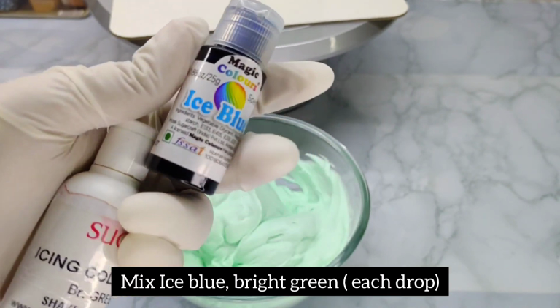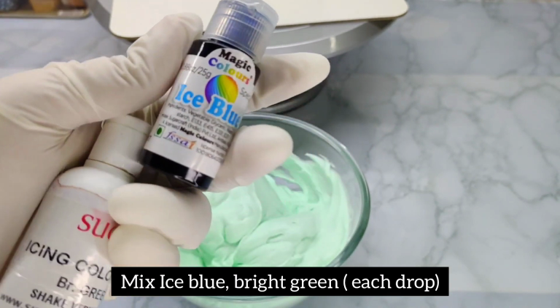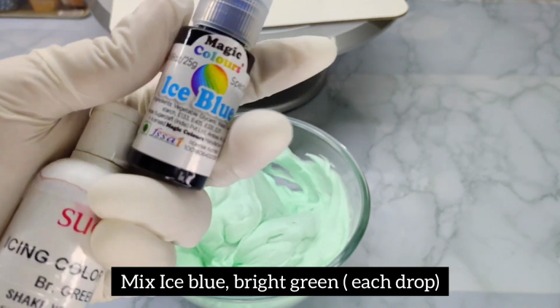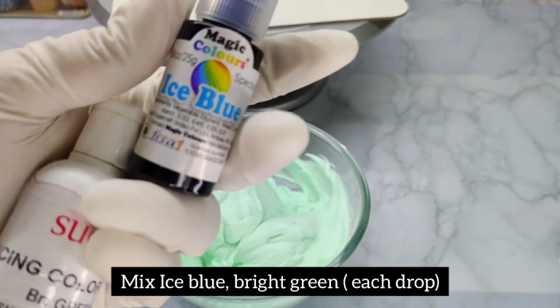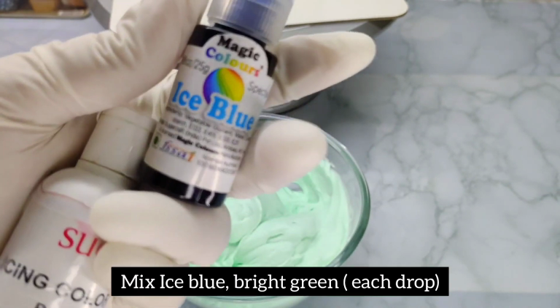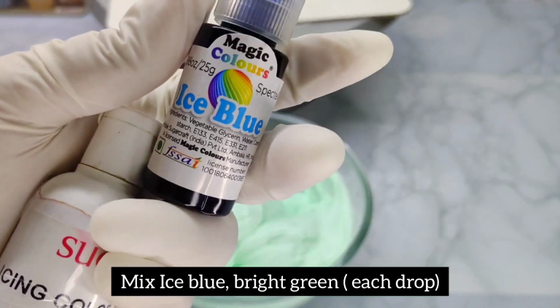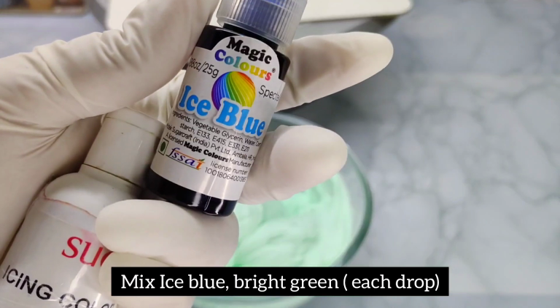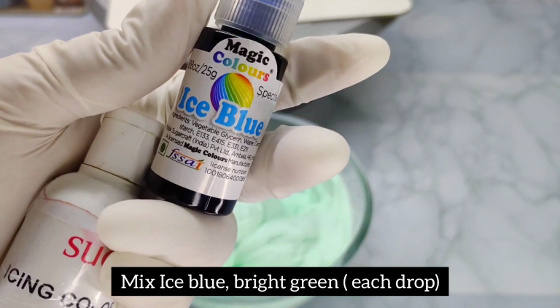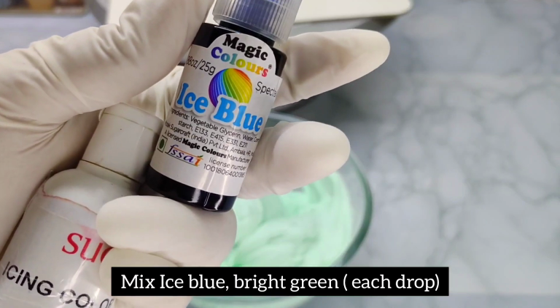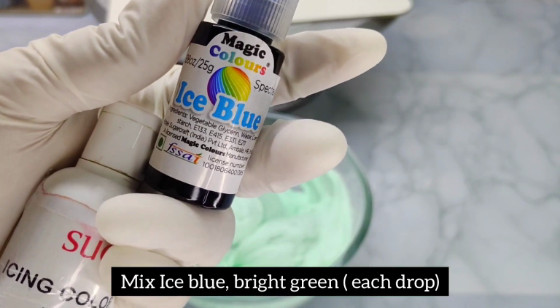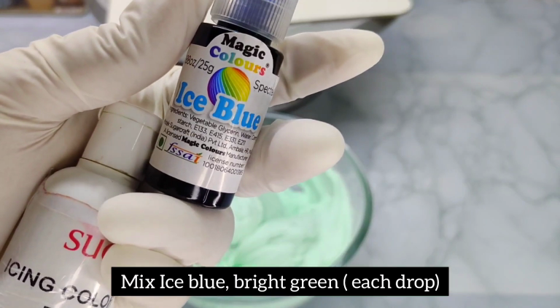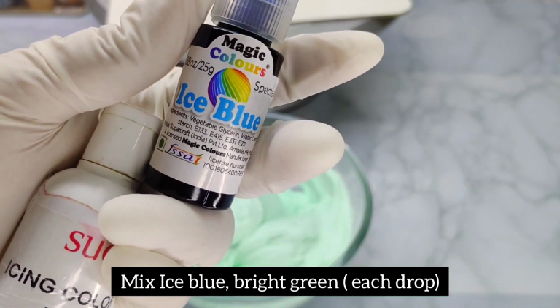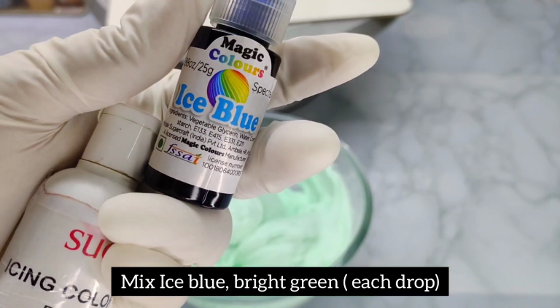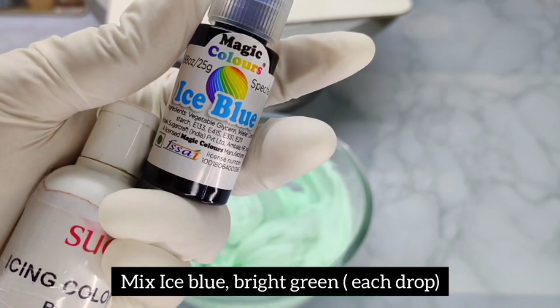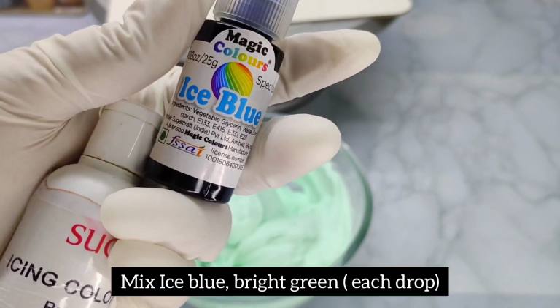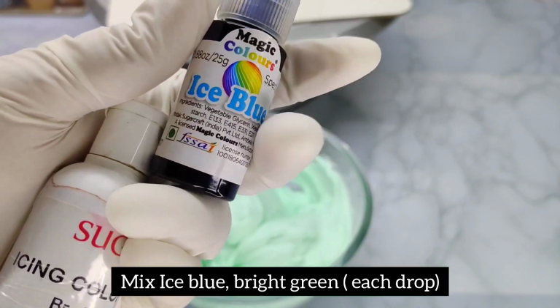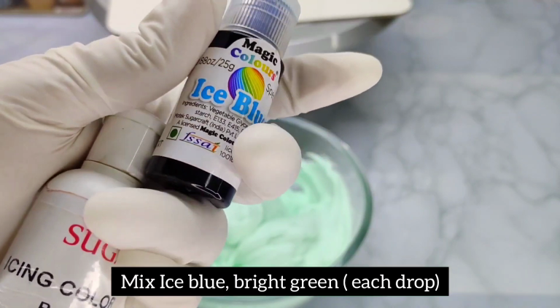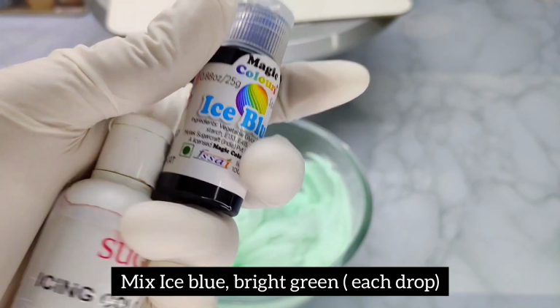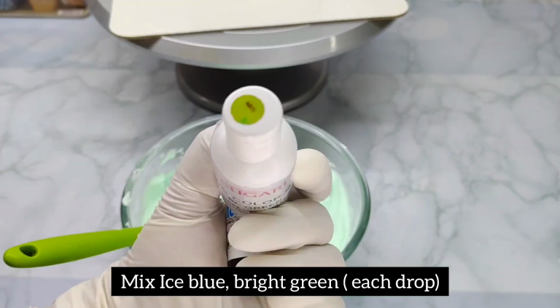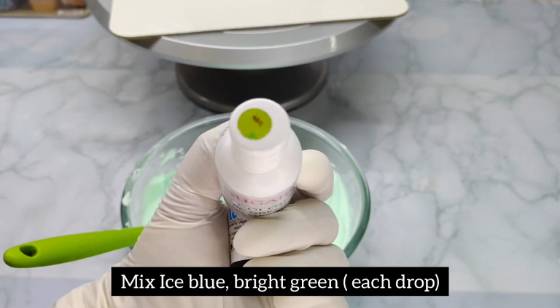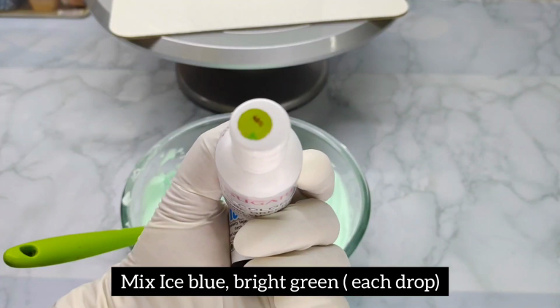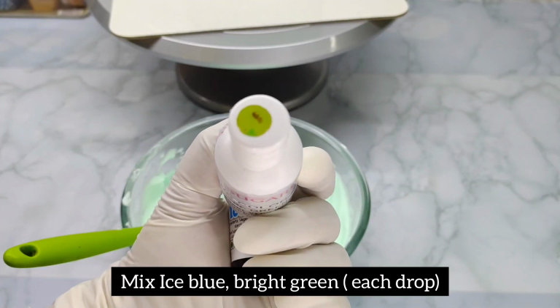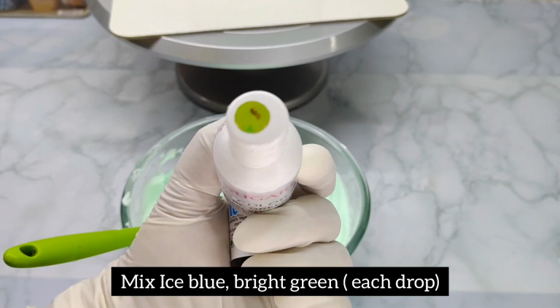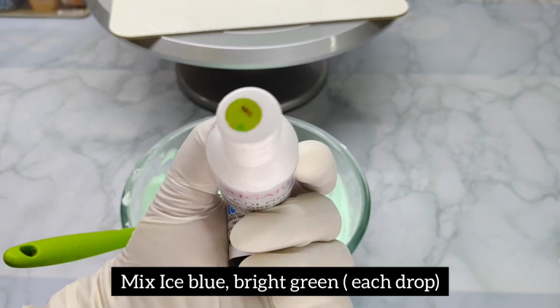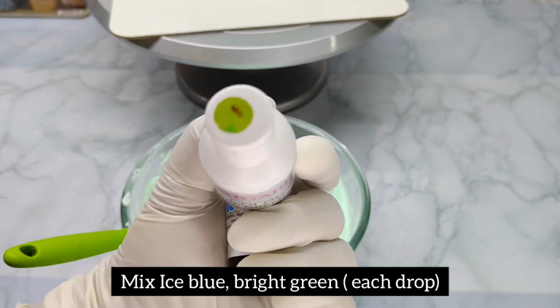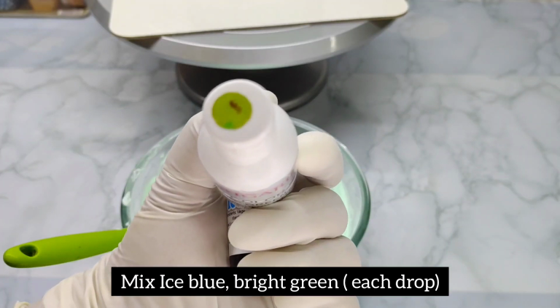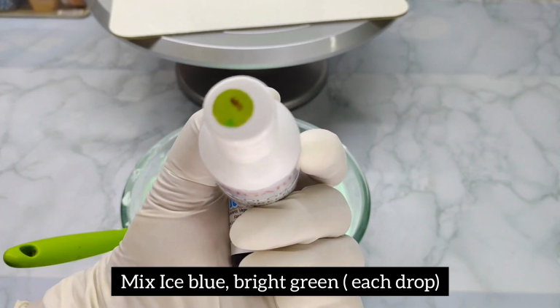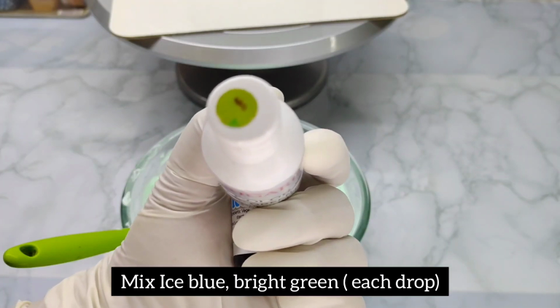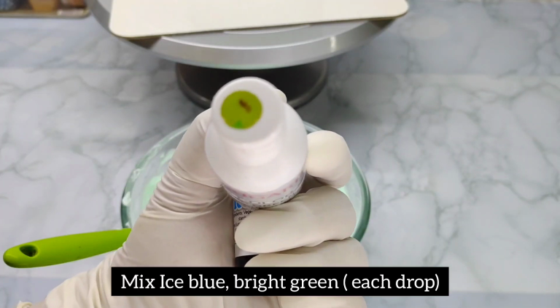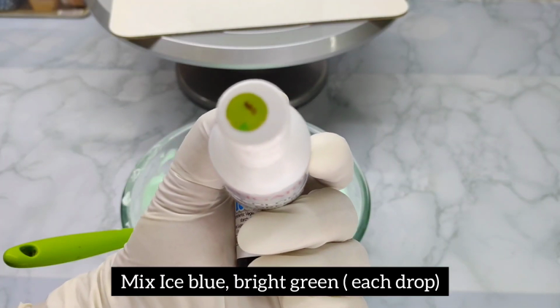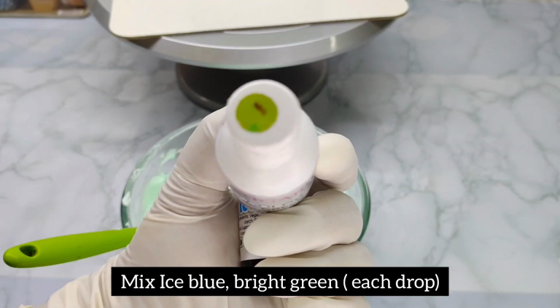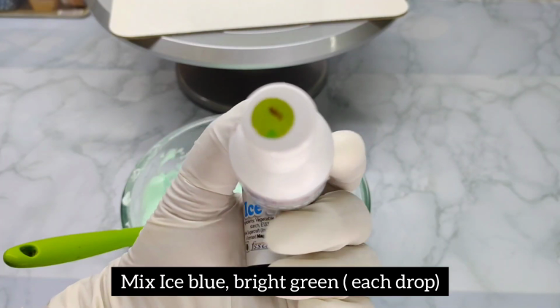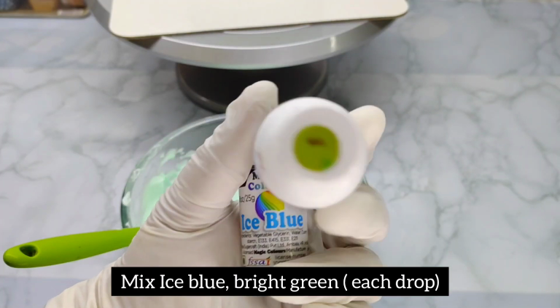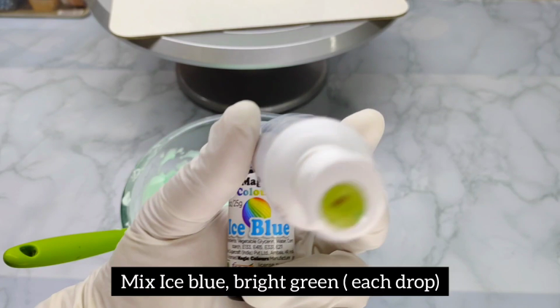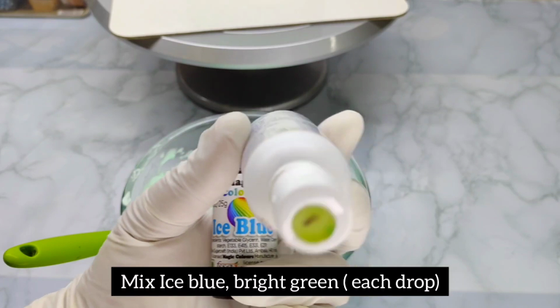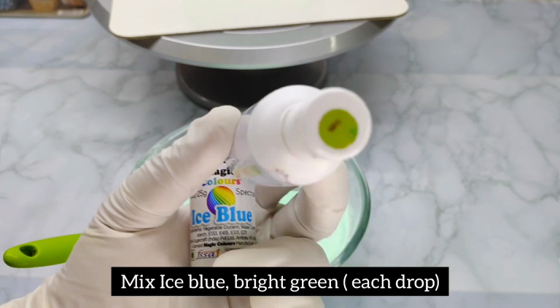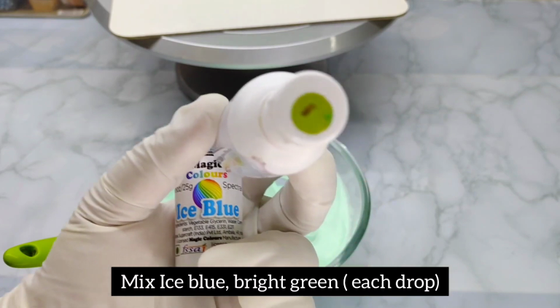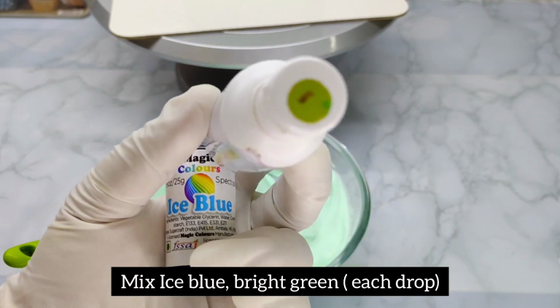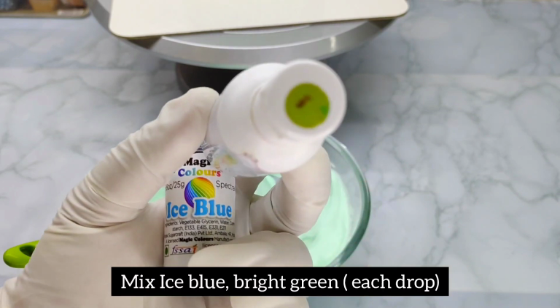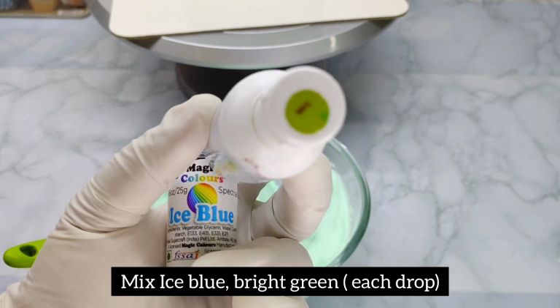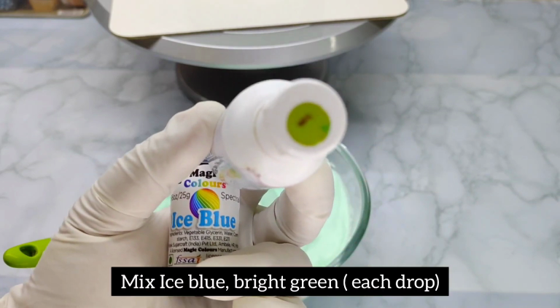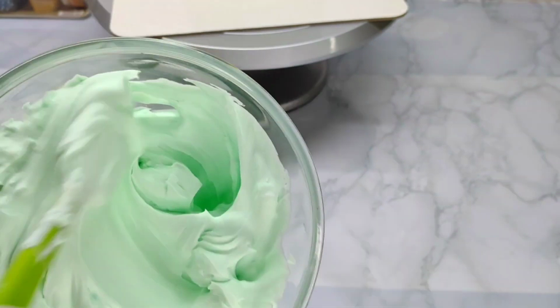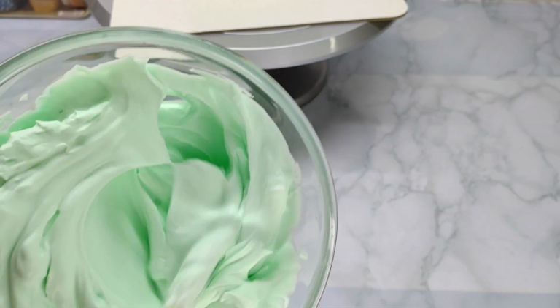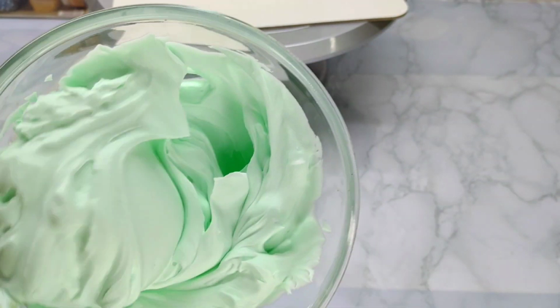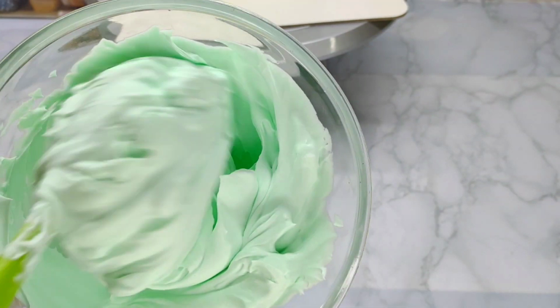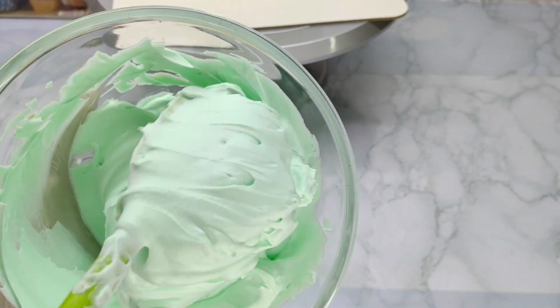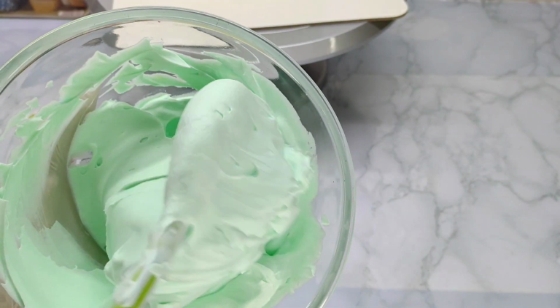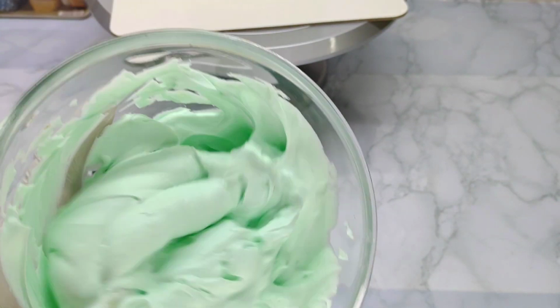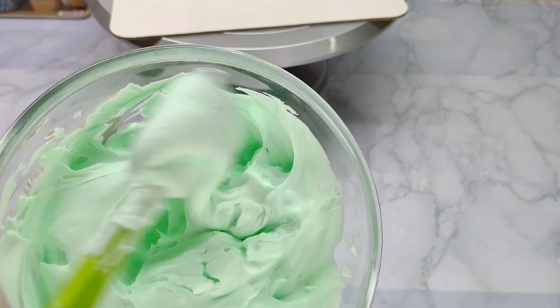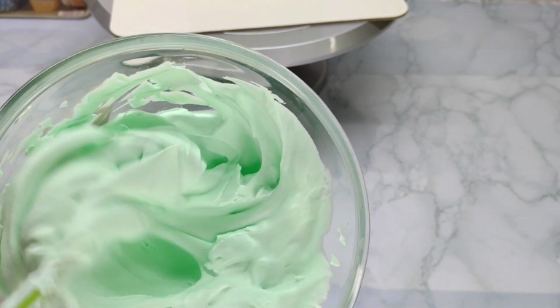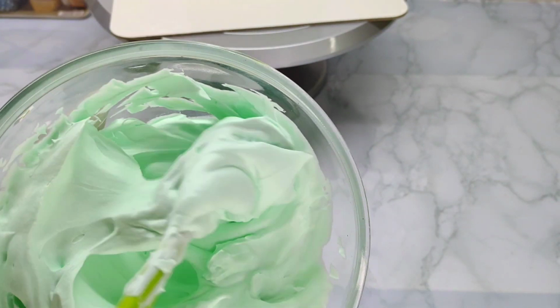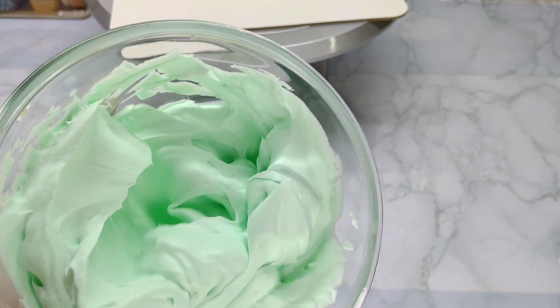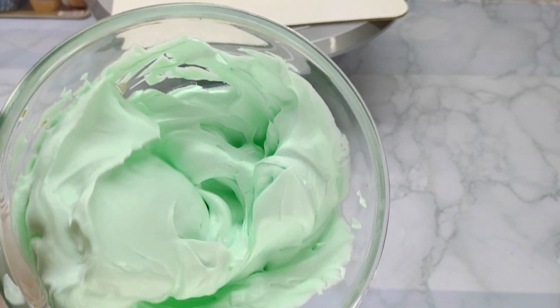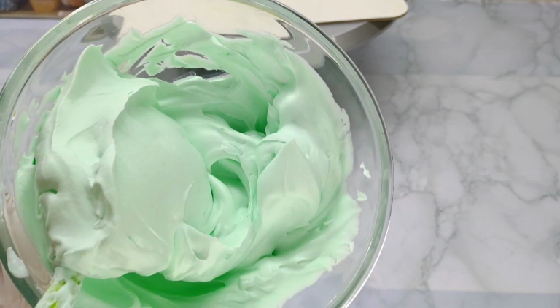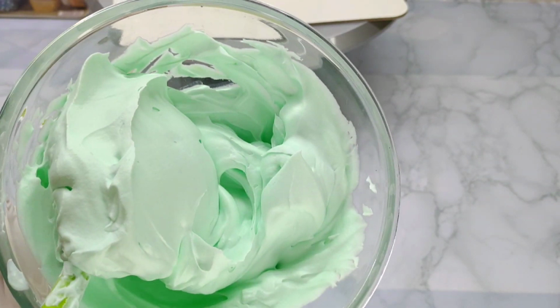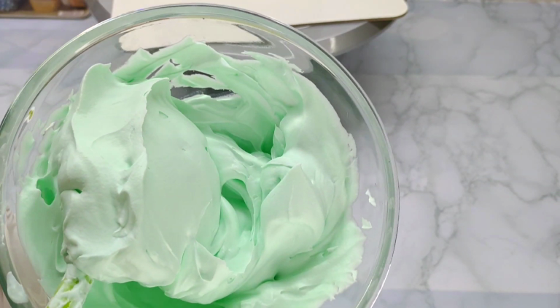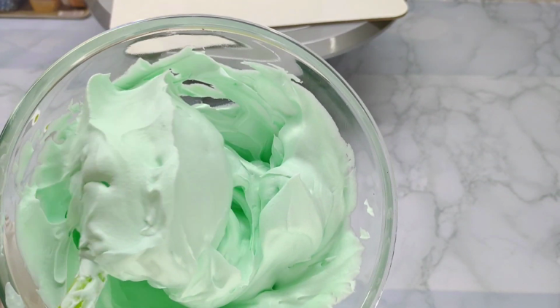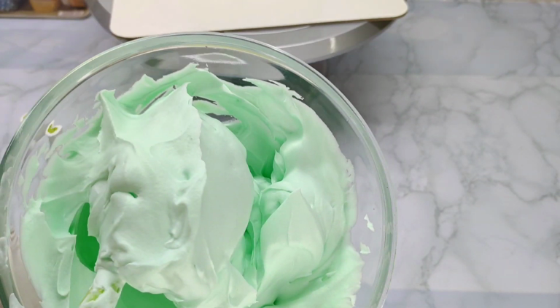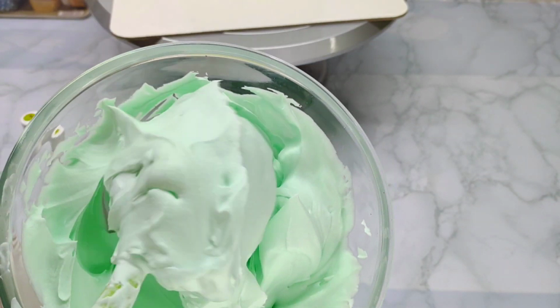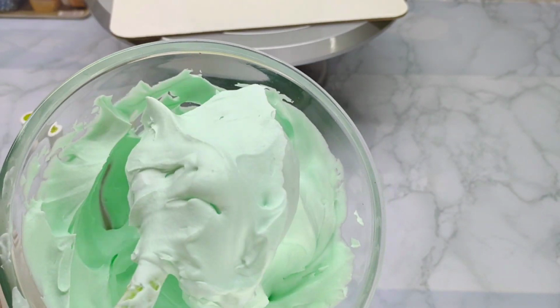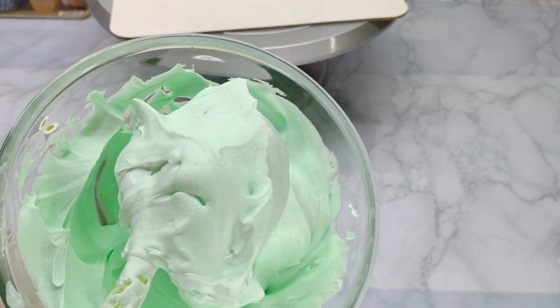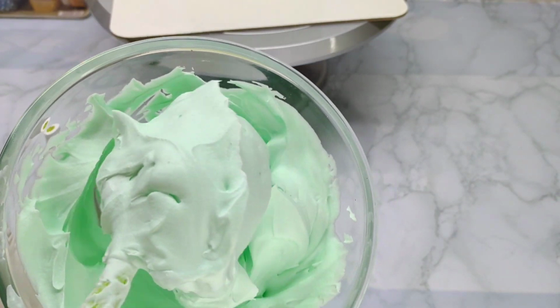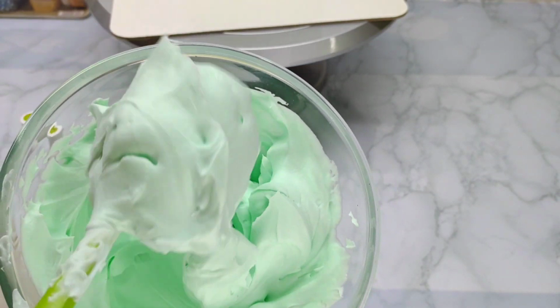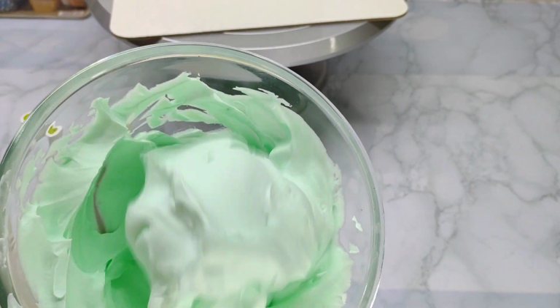We add a little ice blue and a little dry green. We add a little bit of ice blue and a little bit of ice.